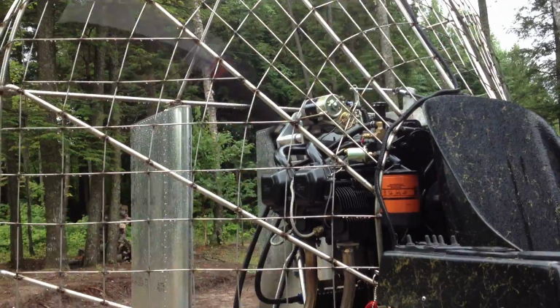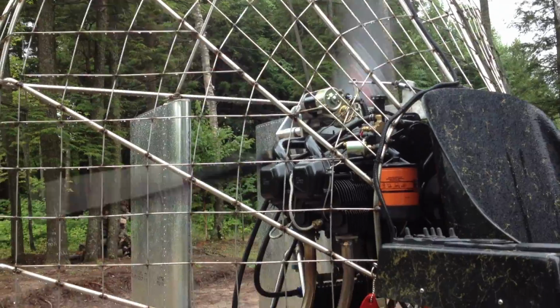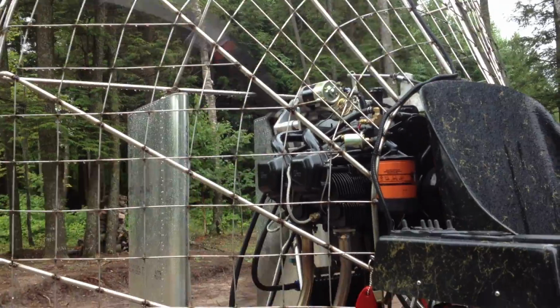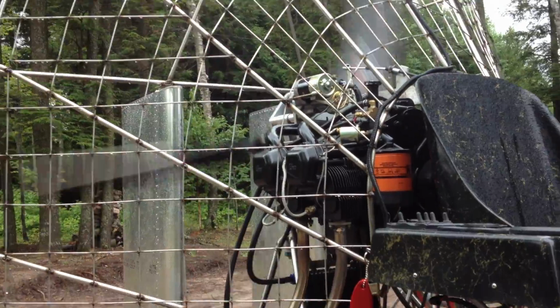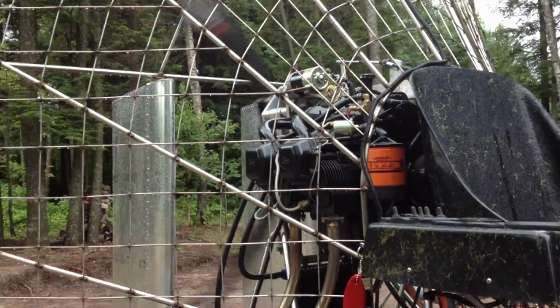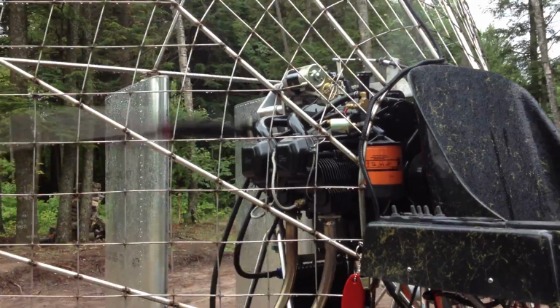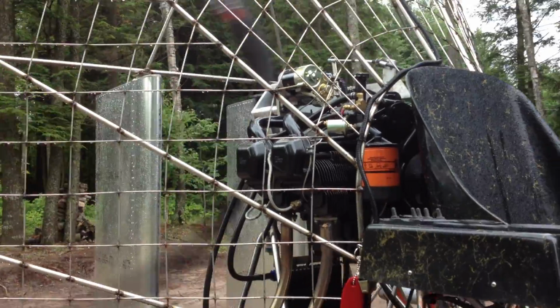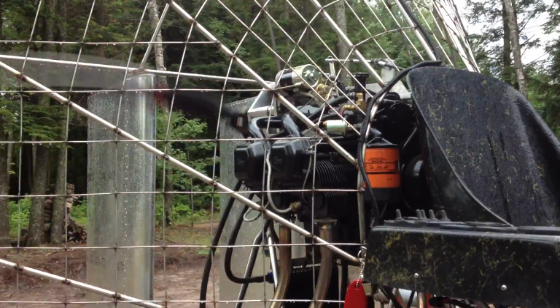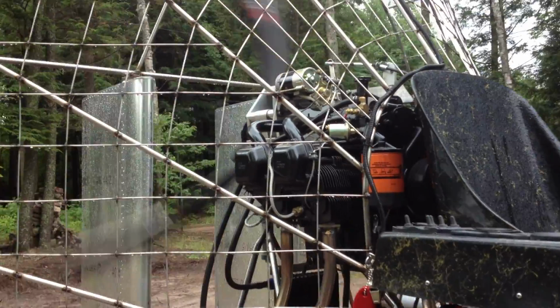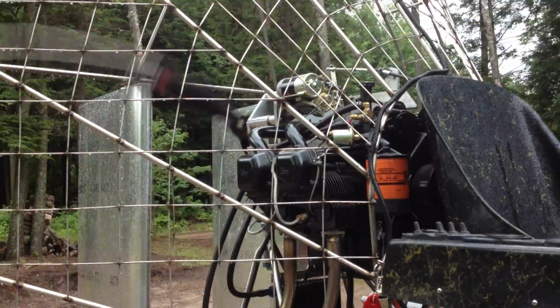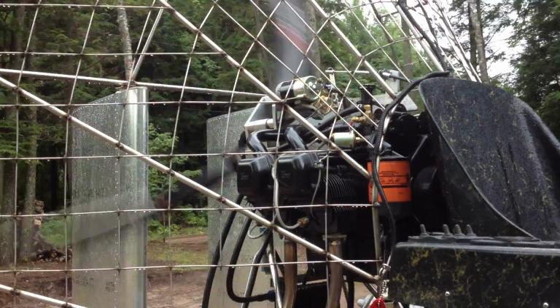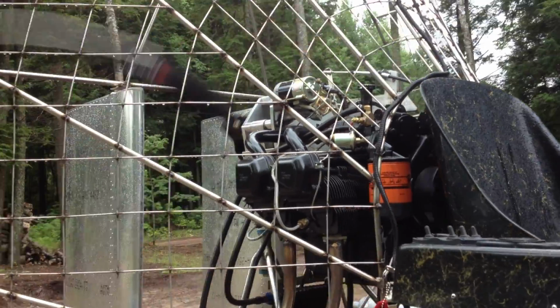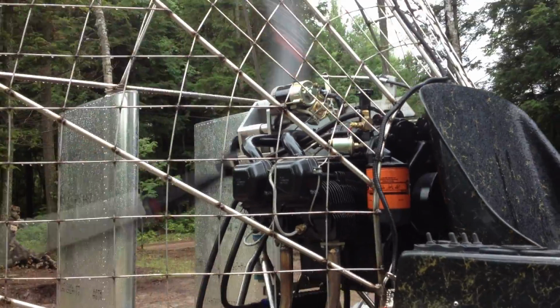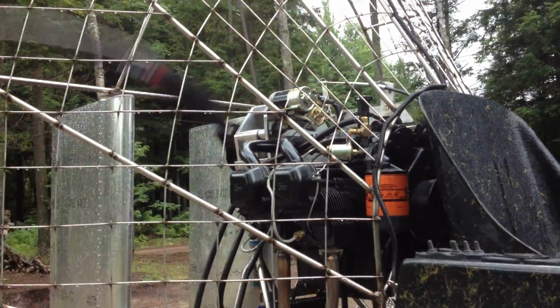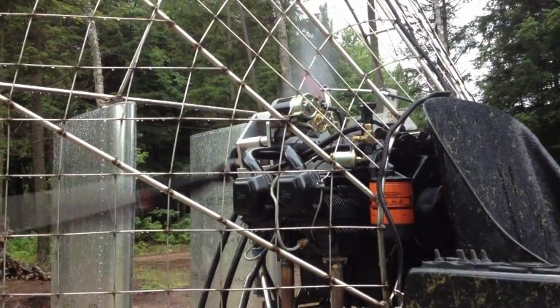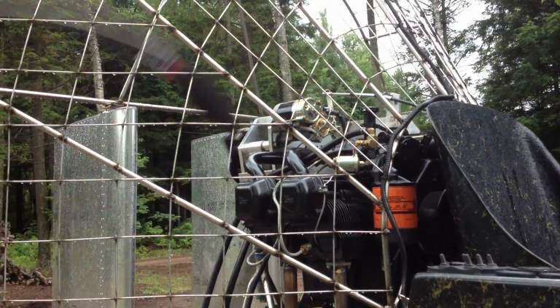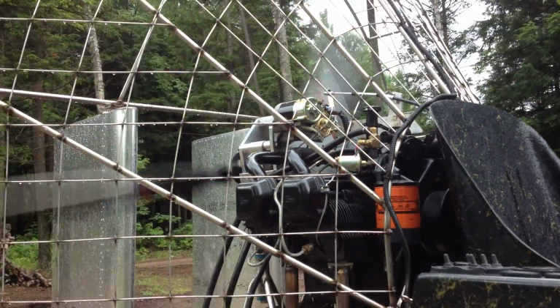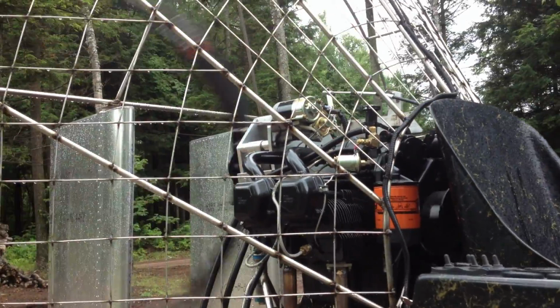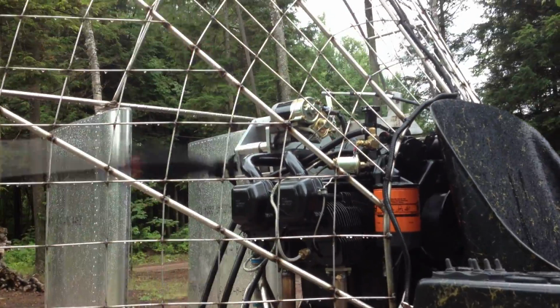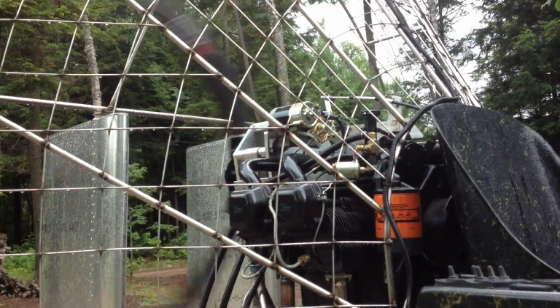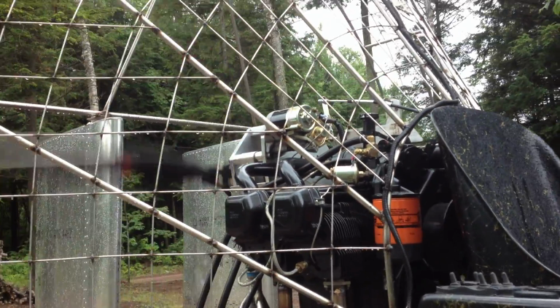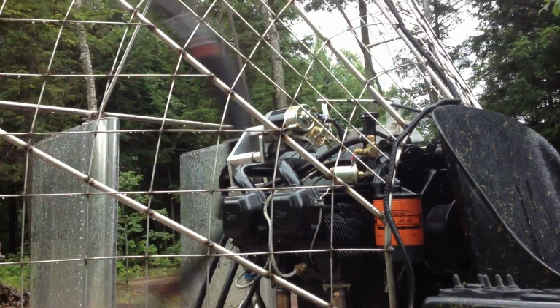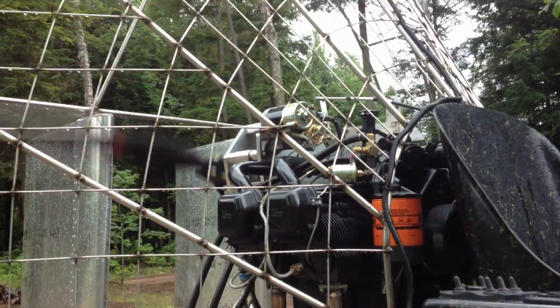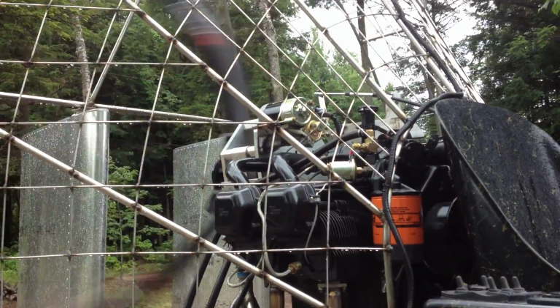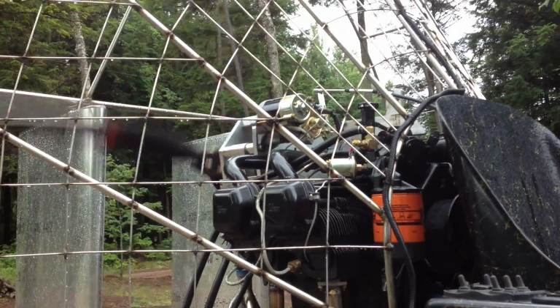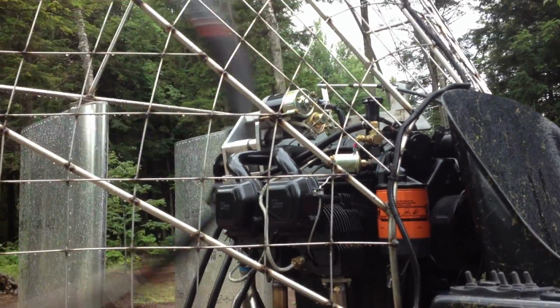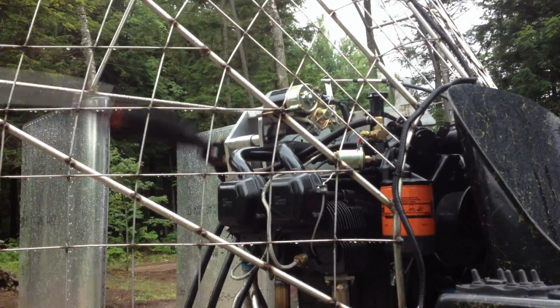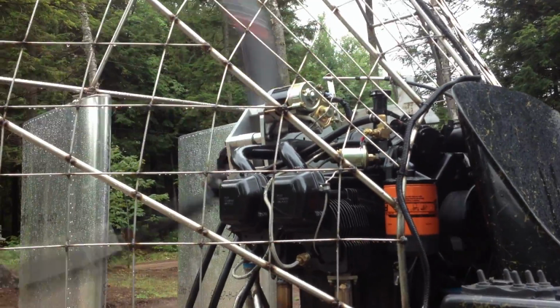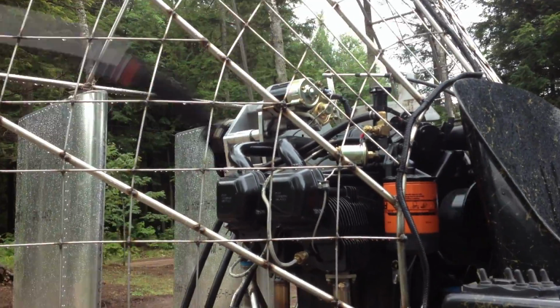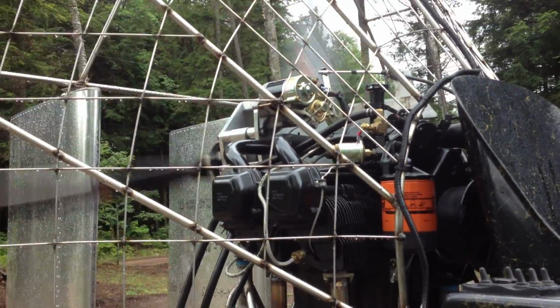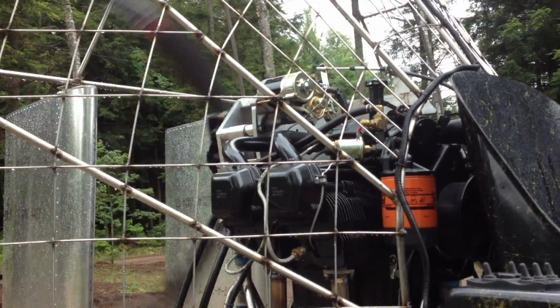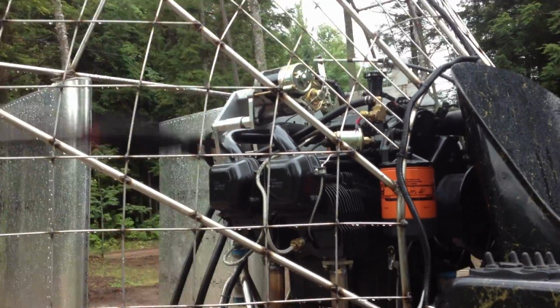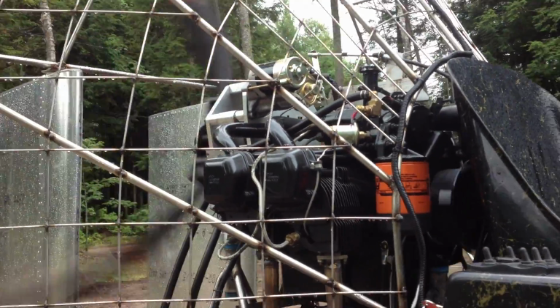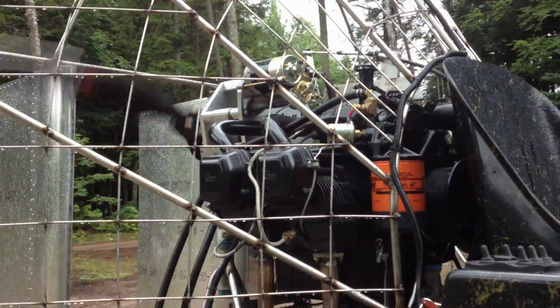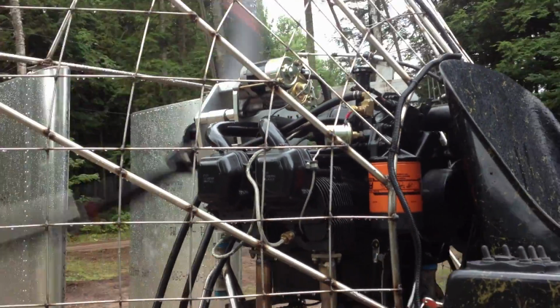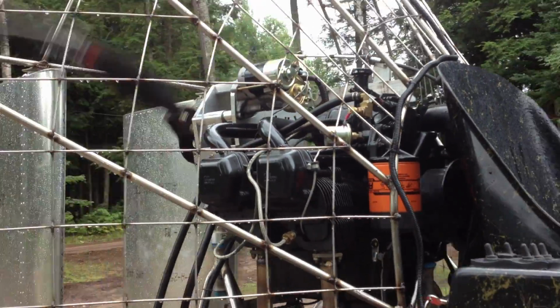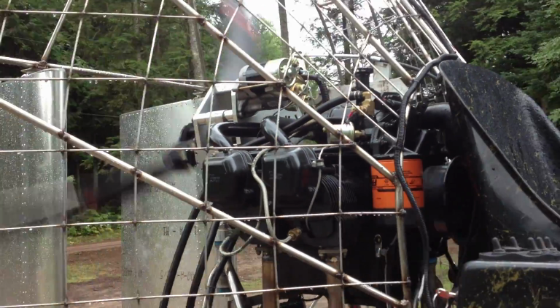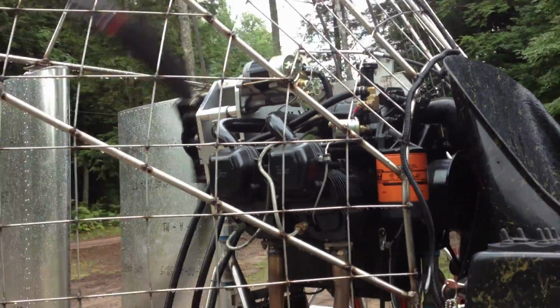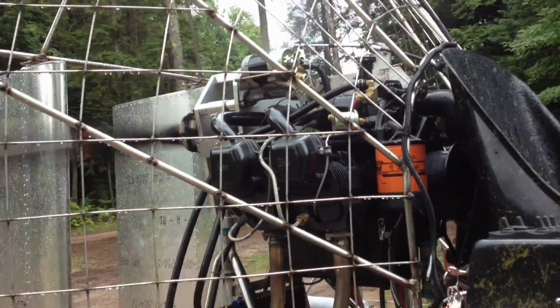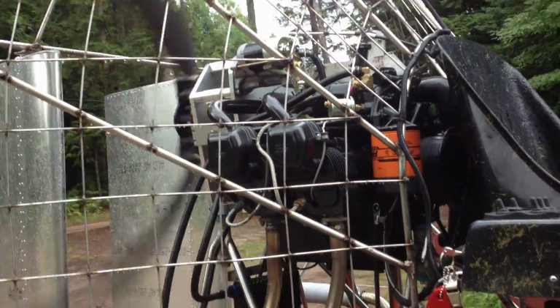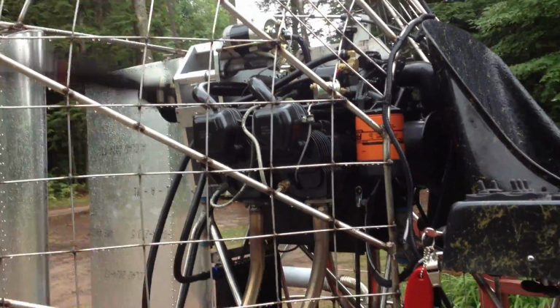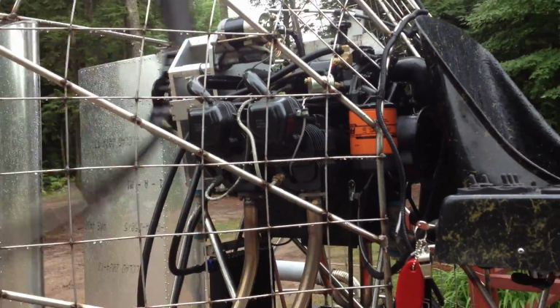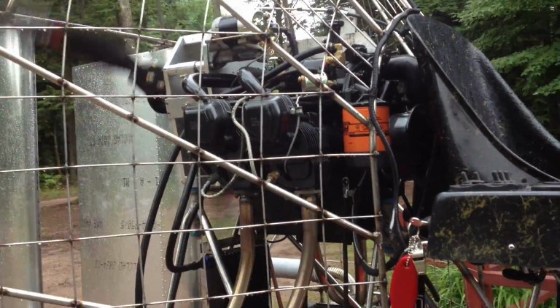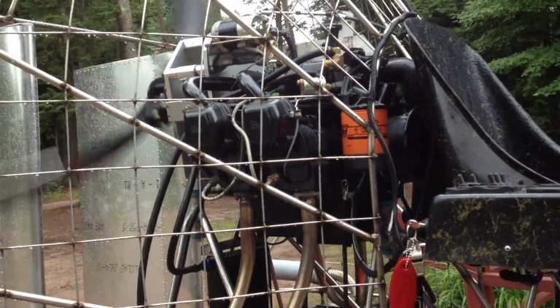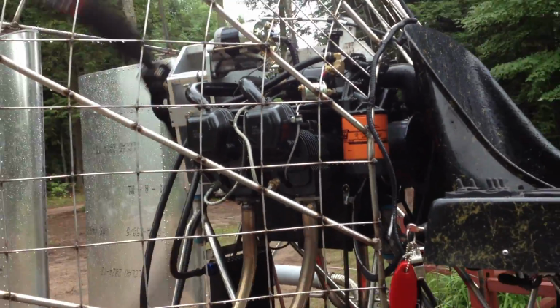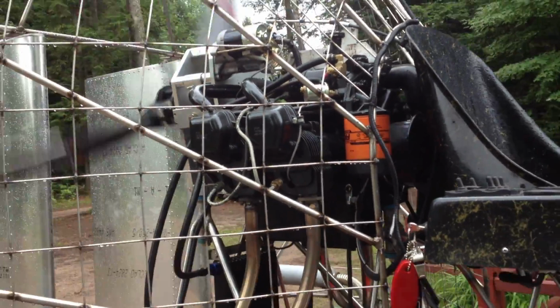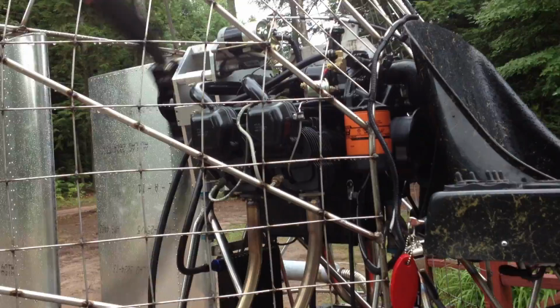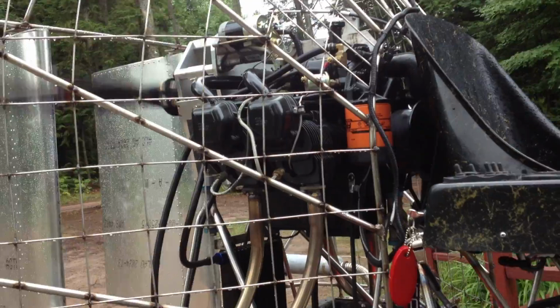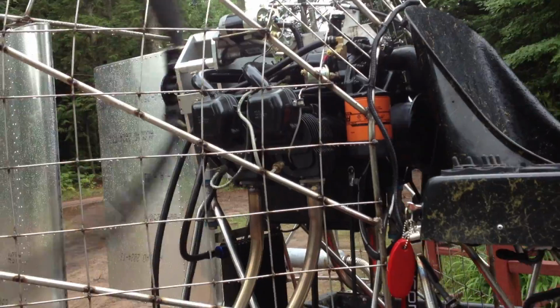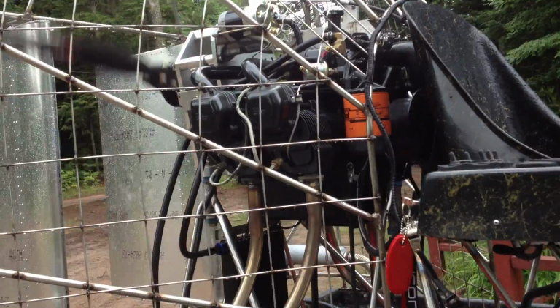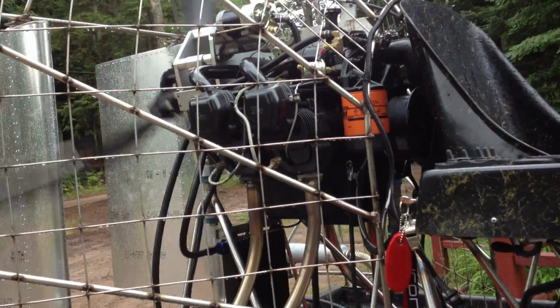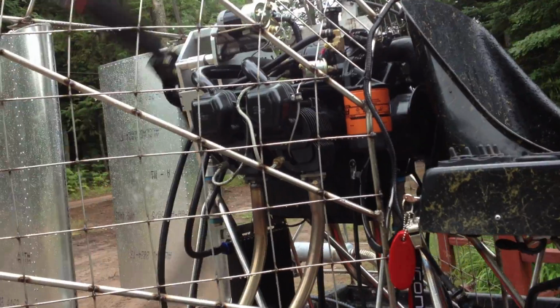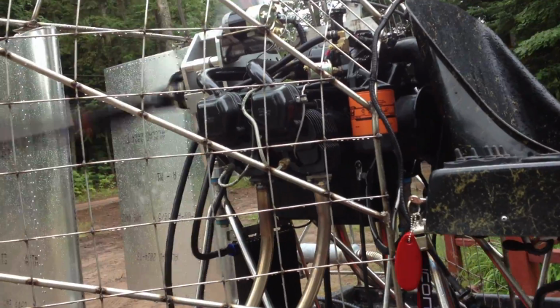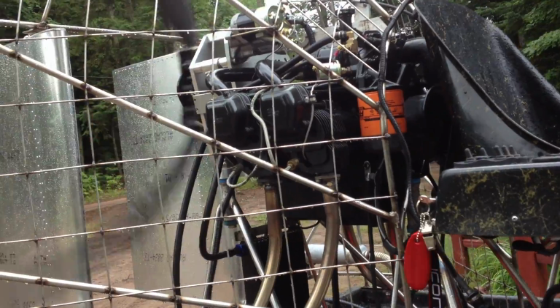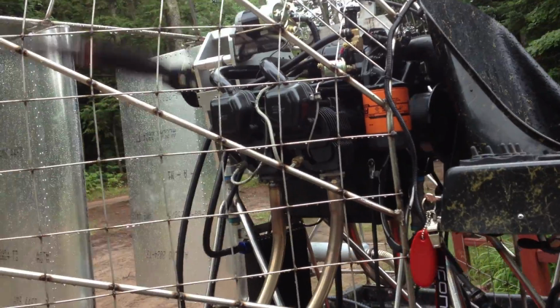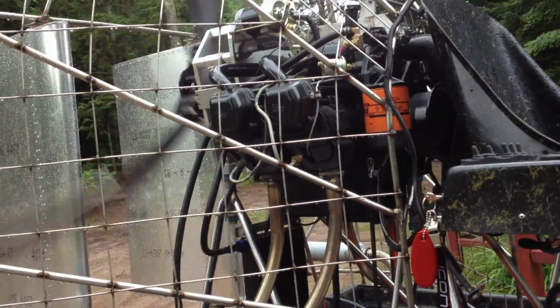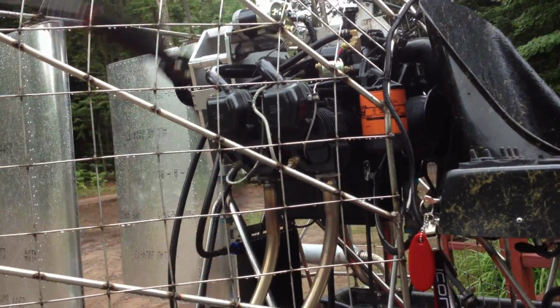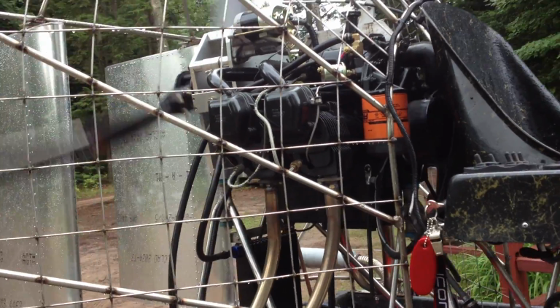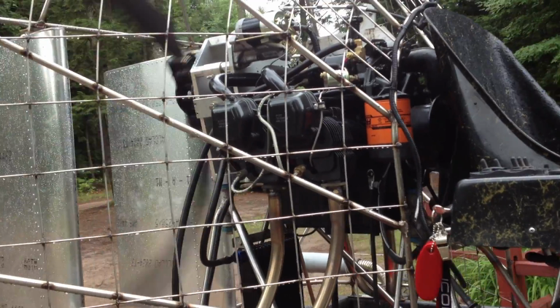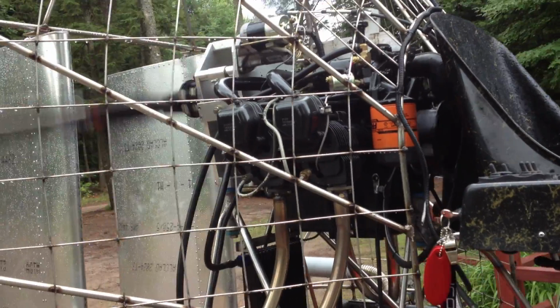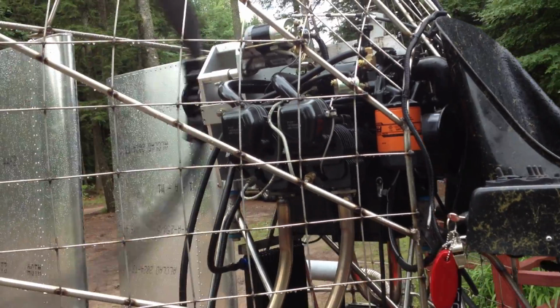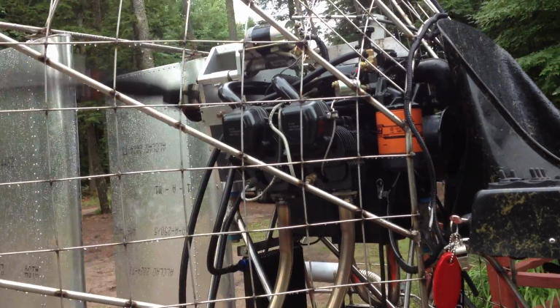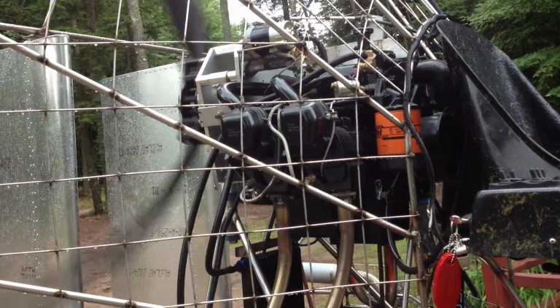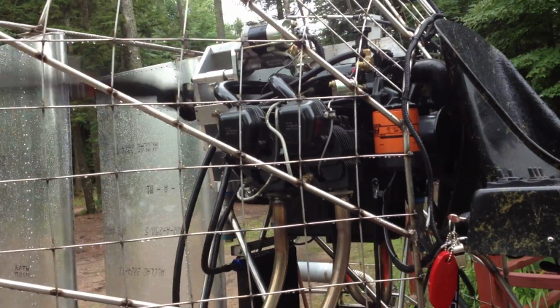I've got a Continental 4A084 engine. I've got about 20 hours on it right now.